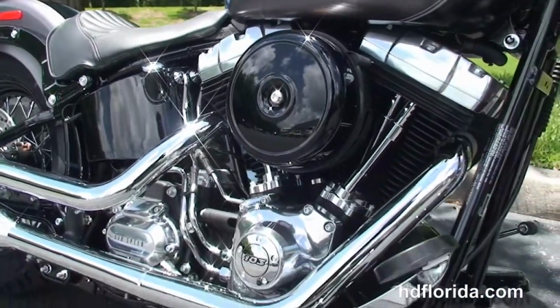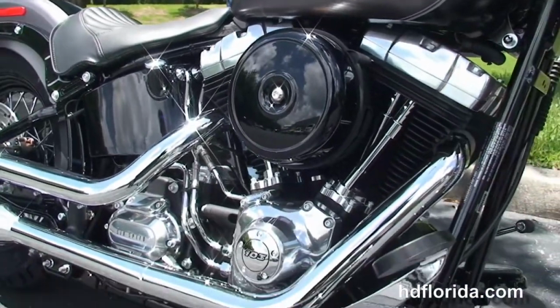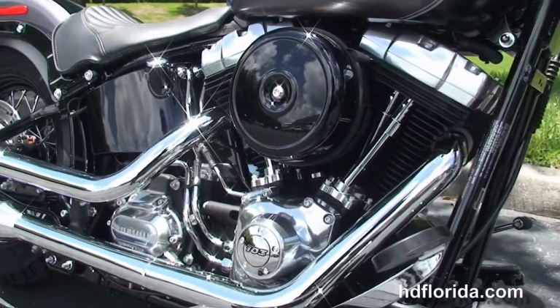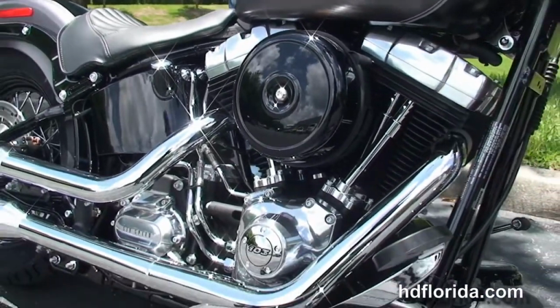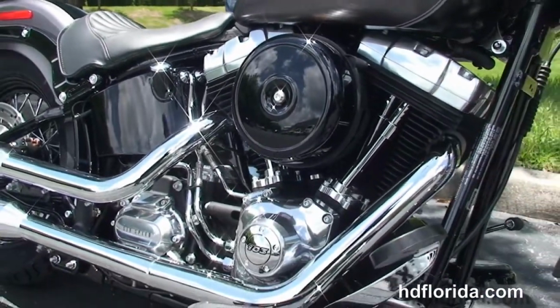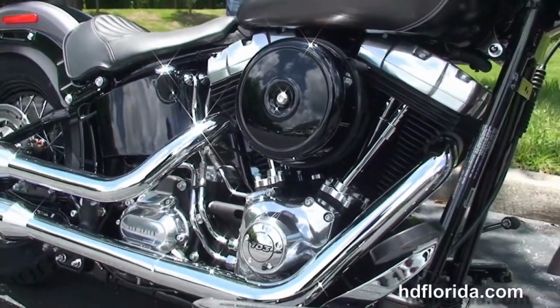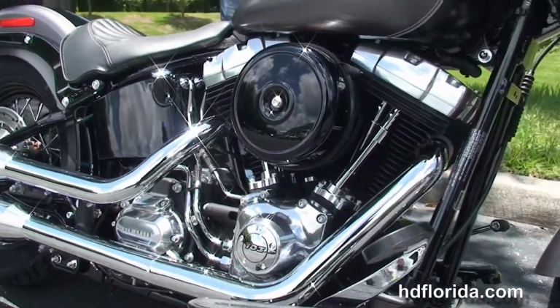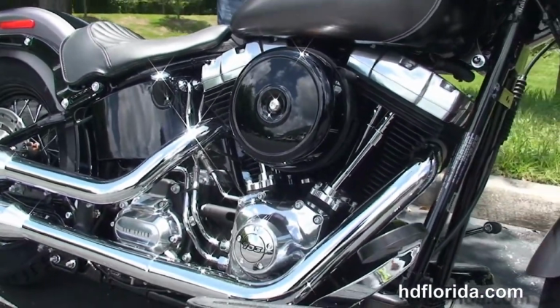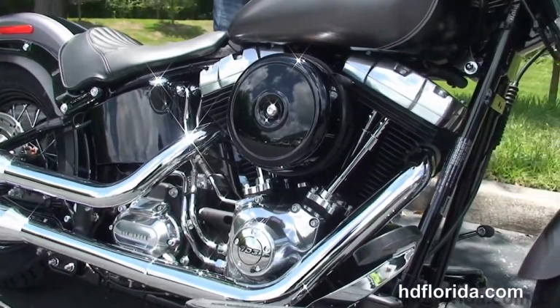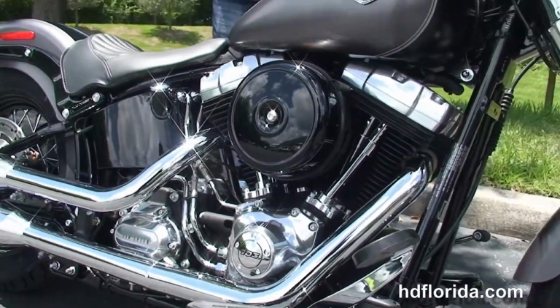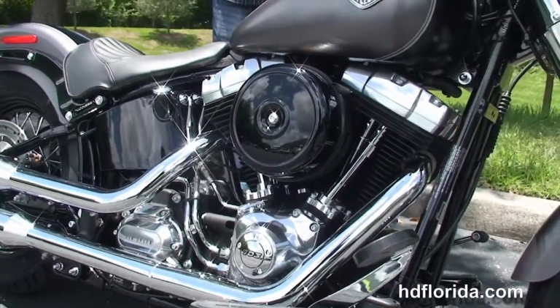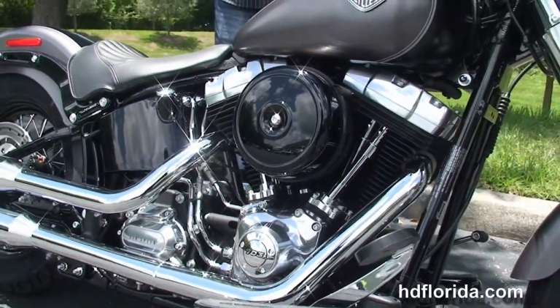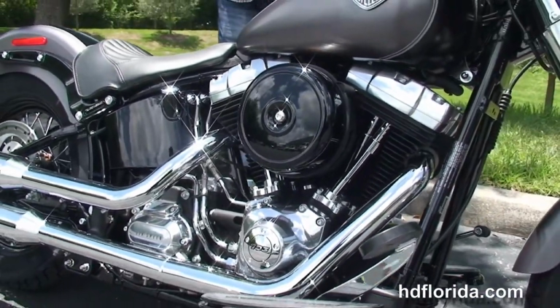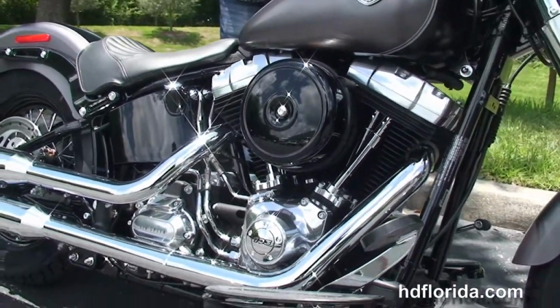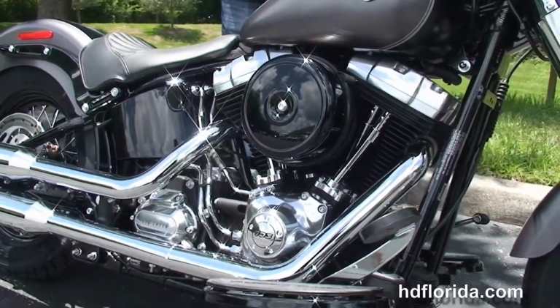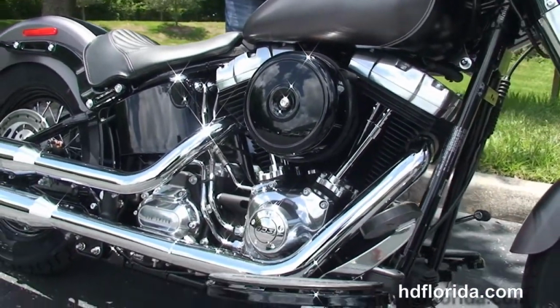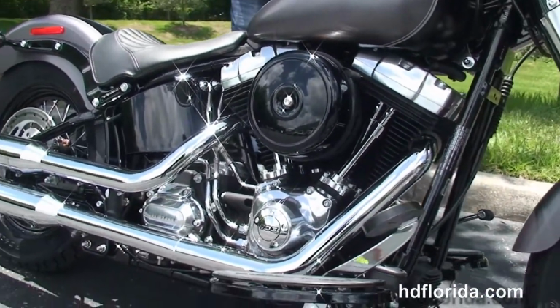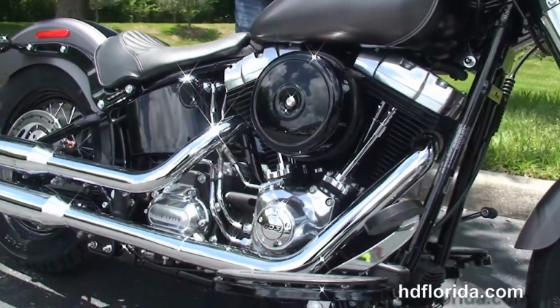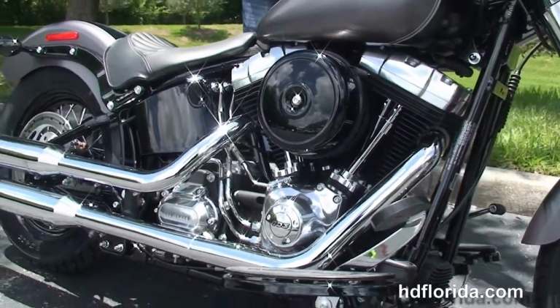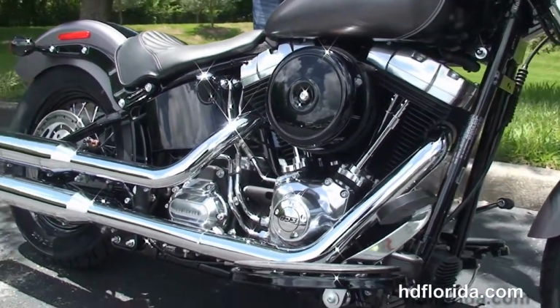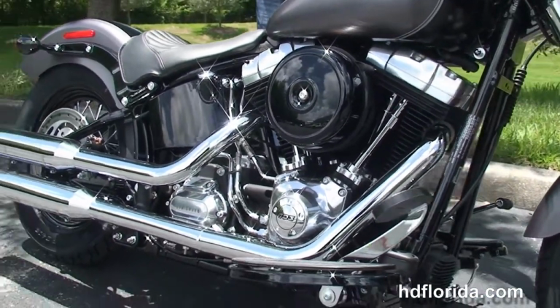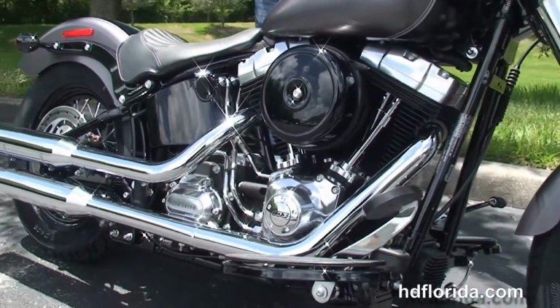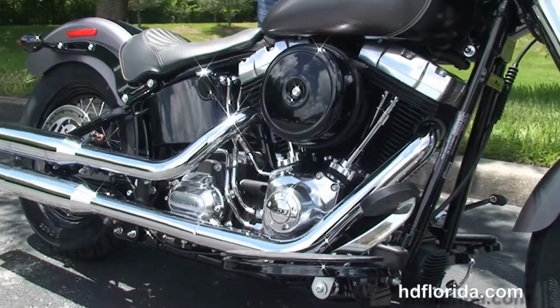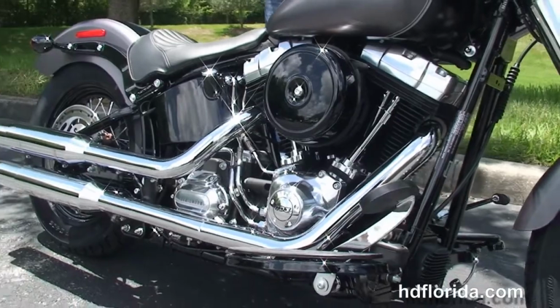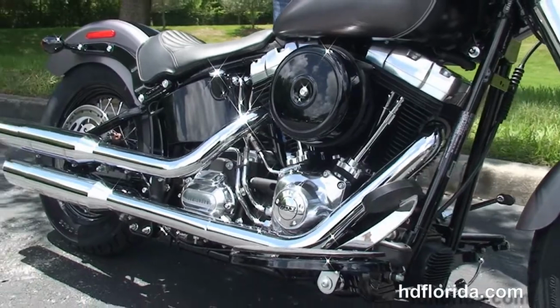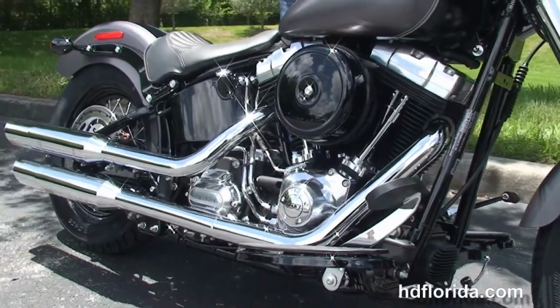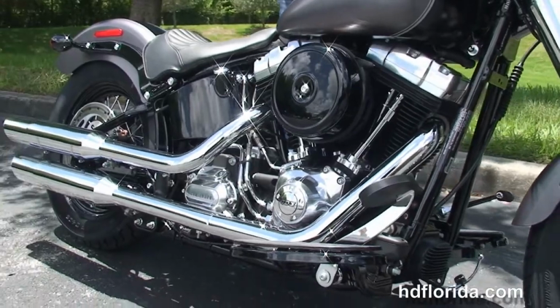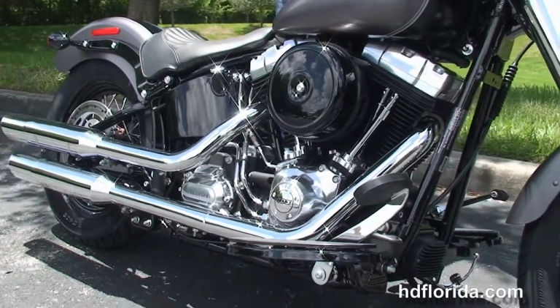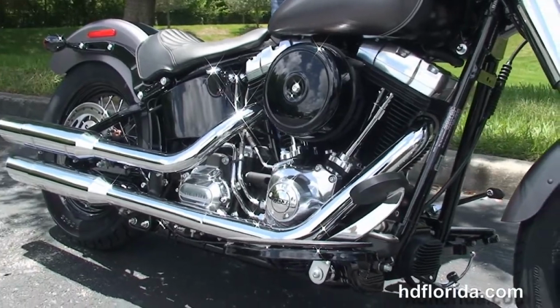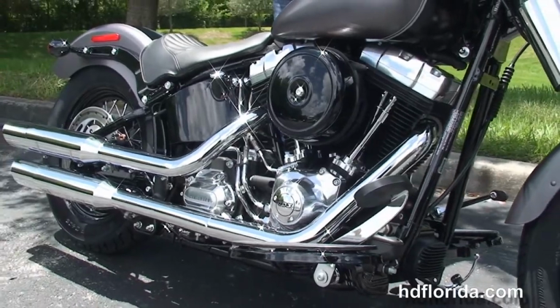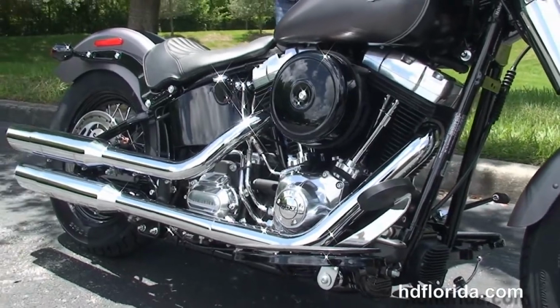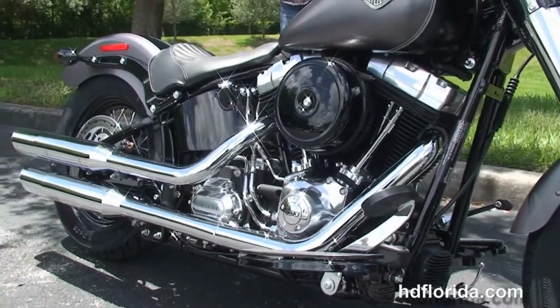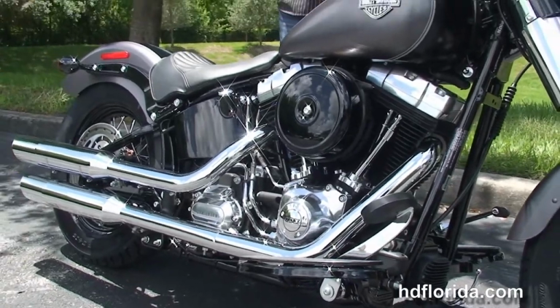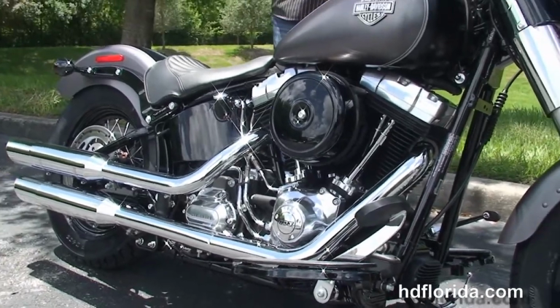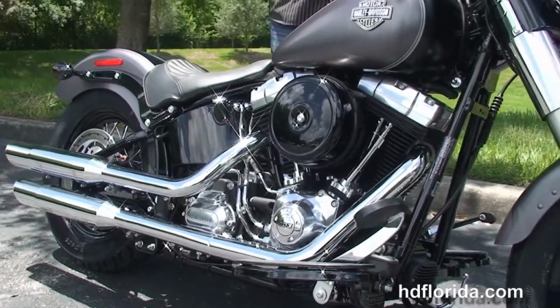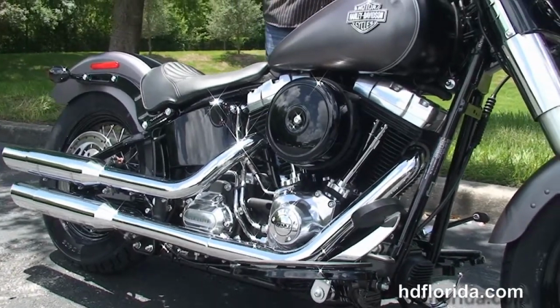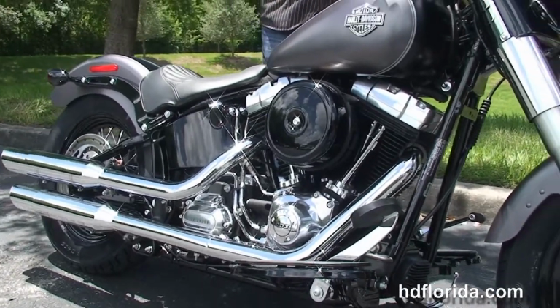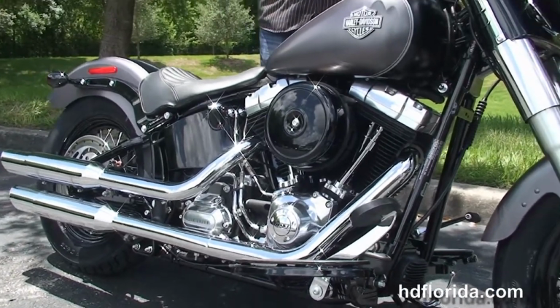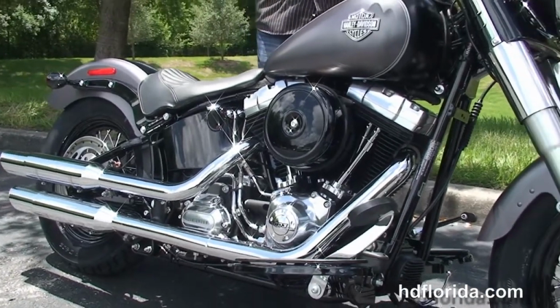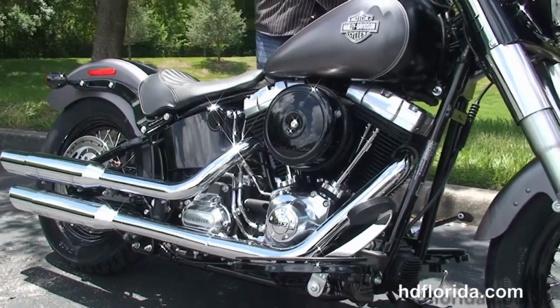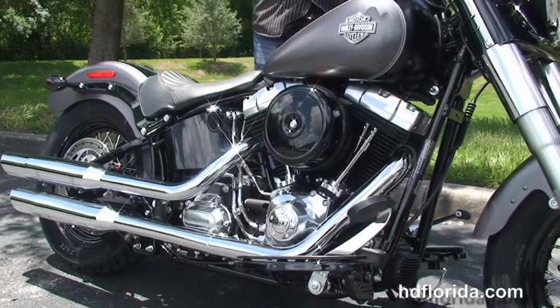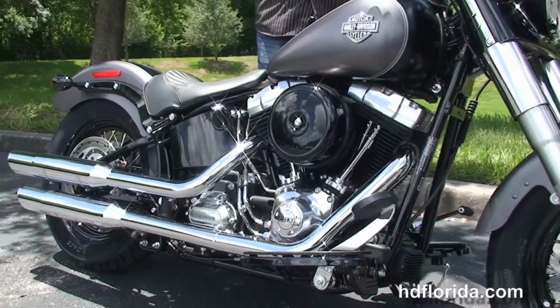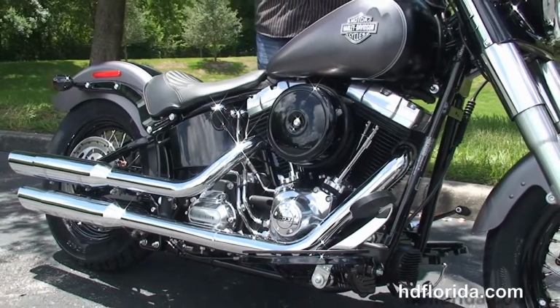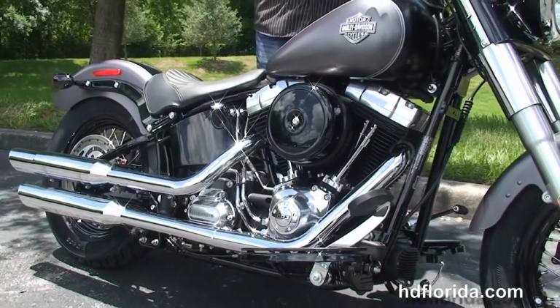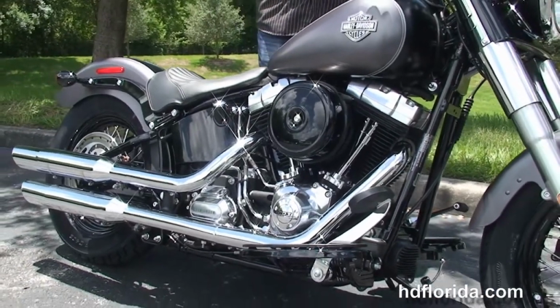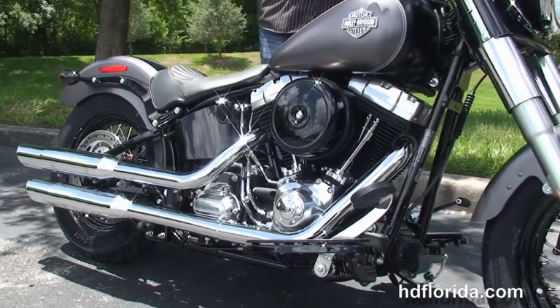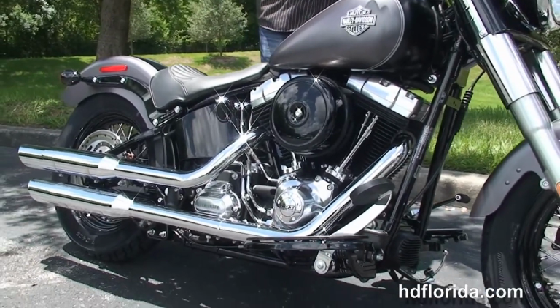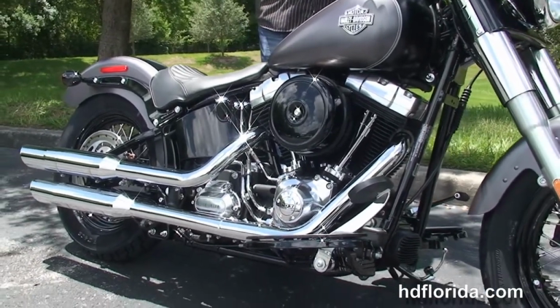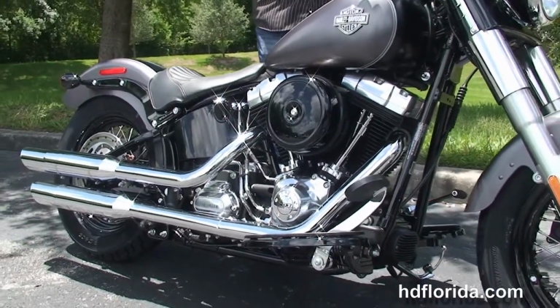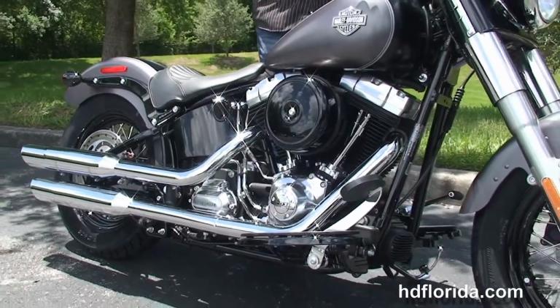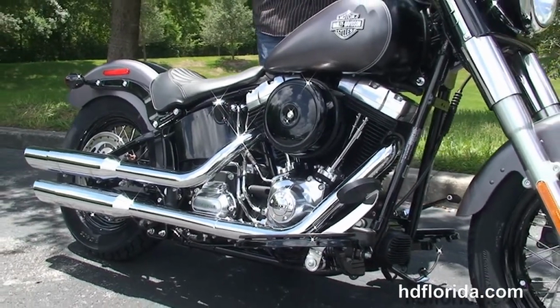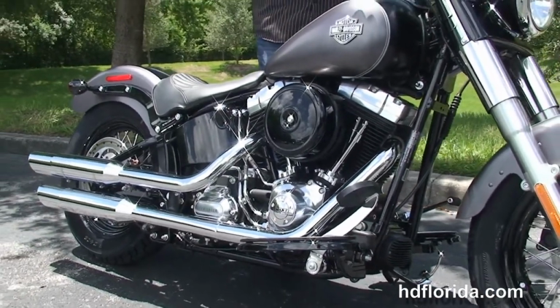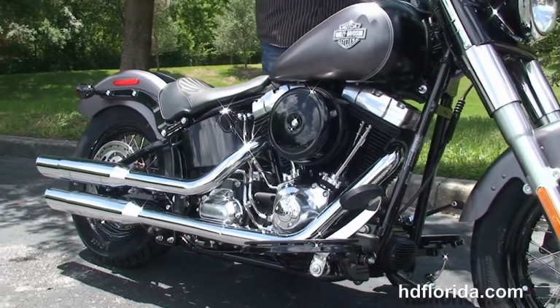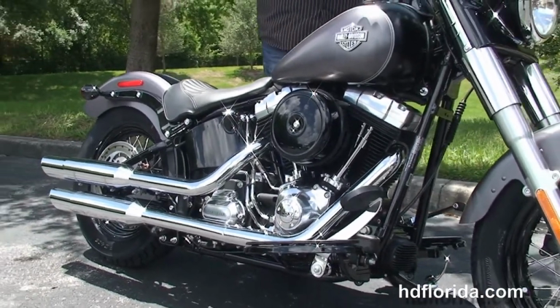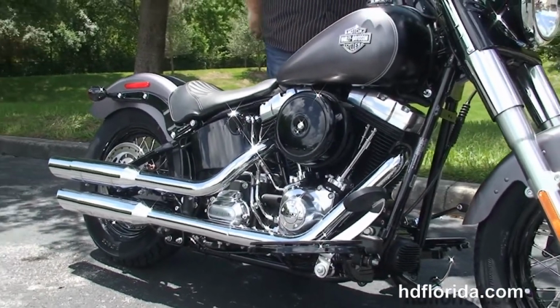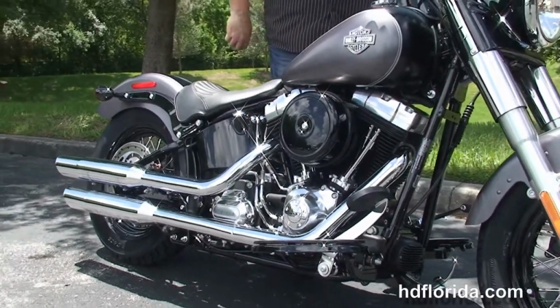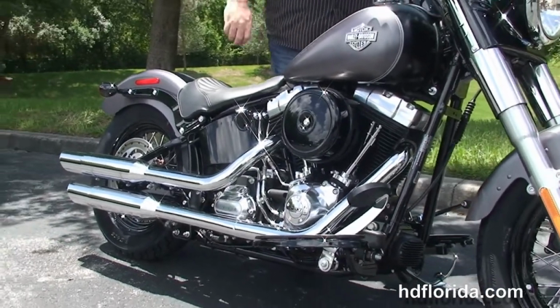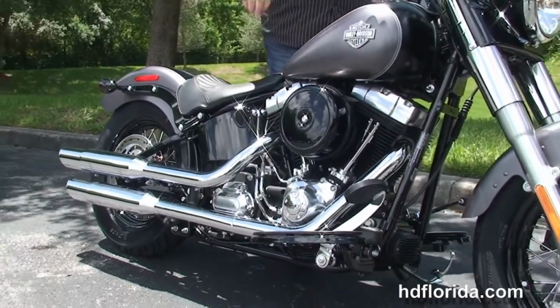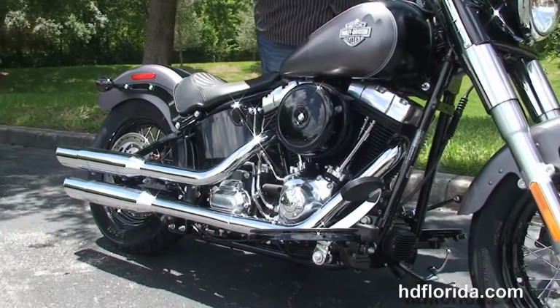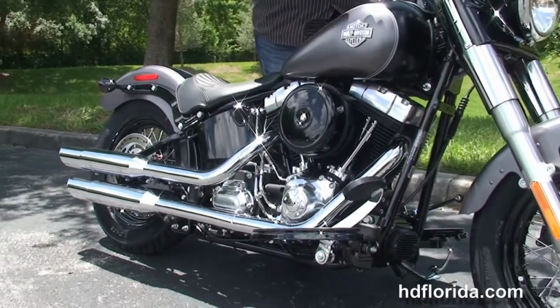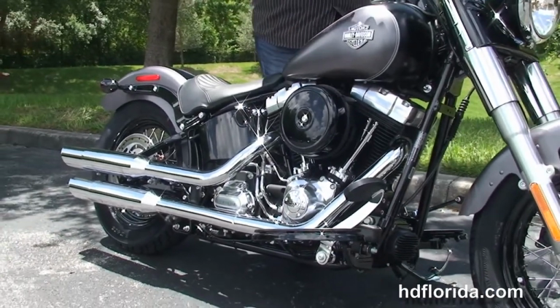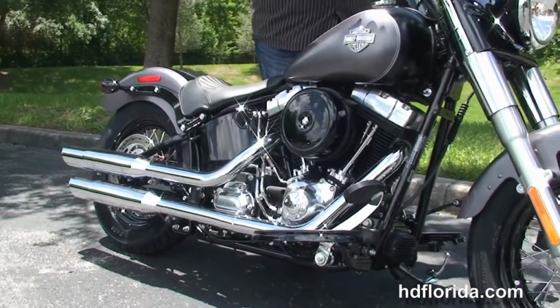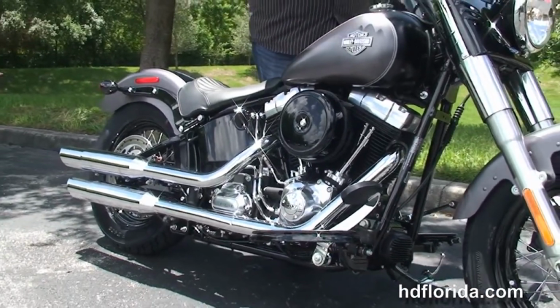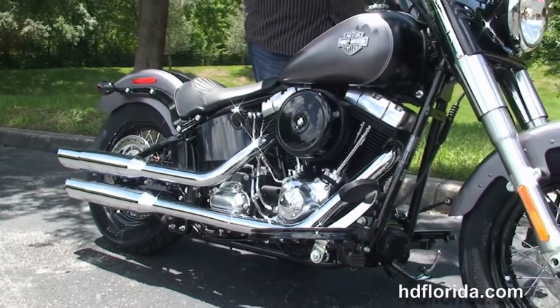We finance new Harley-Davidsons up to 84 months, and be sure to ask about our Fly and Ride program — fly in, sign your paperwork, ride back to your hometown.